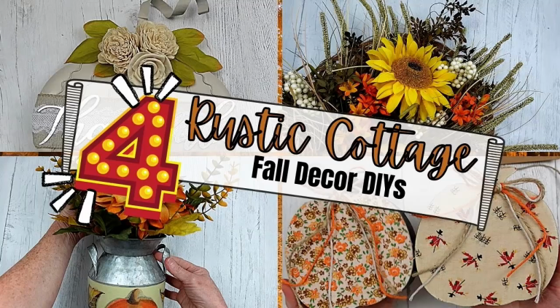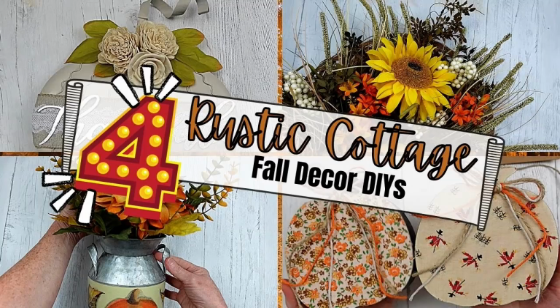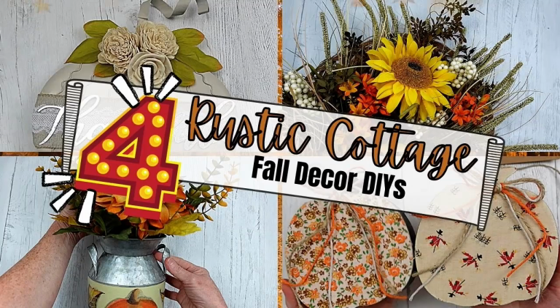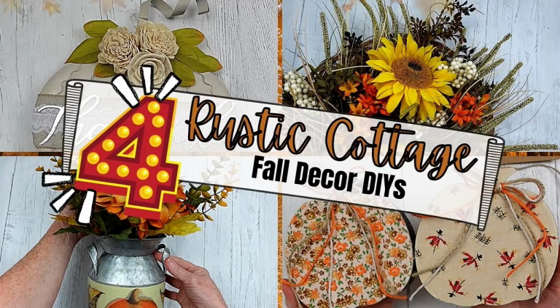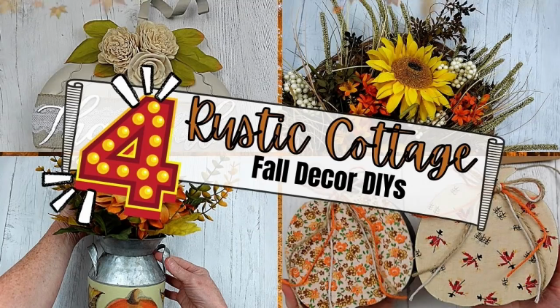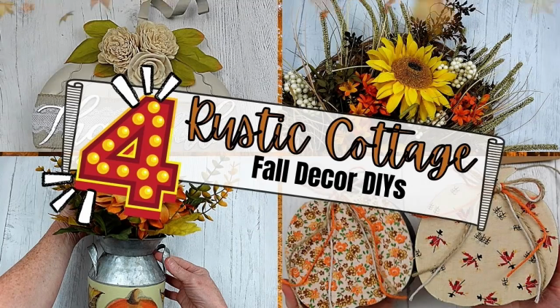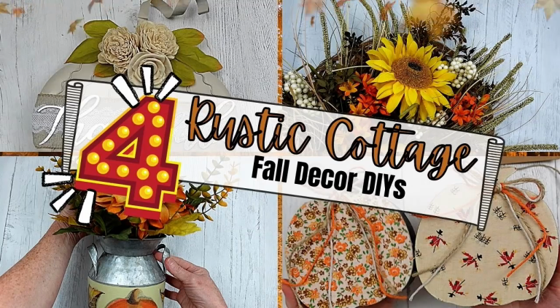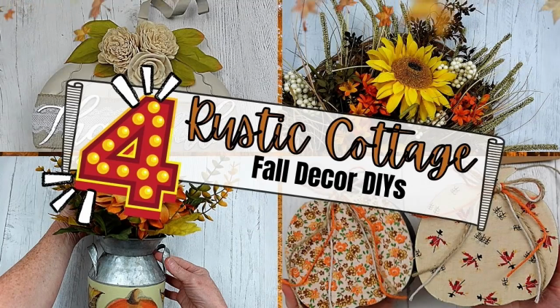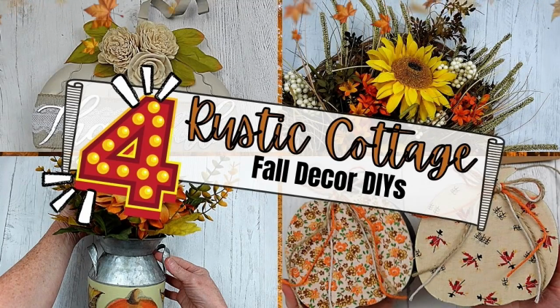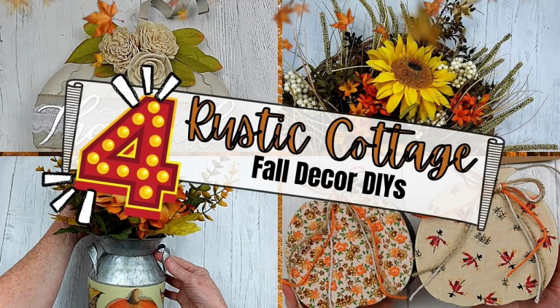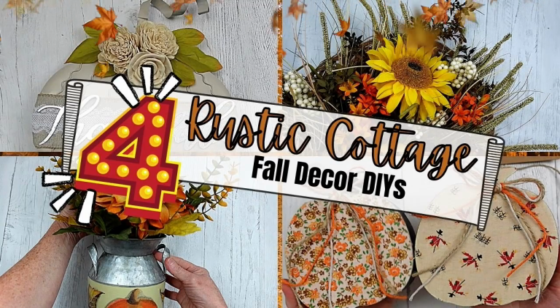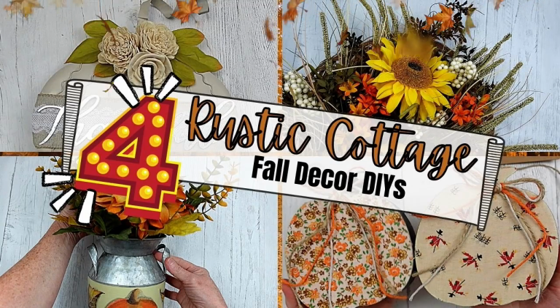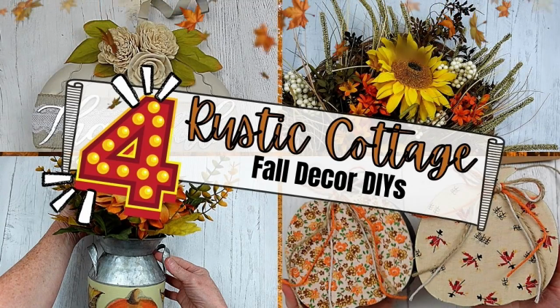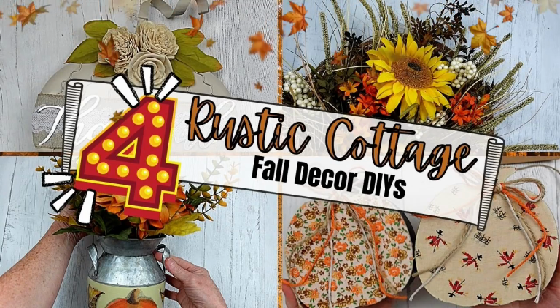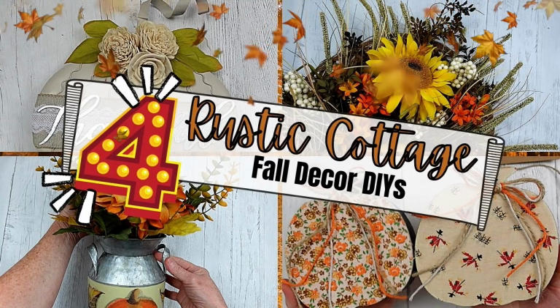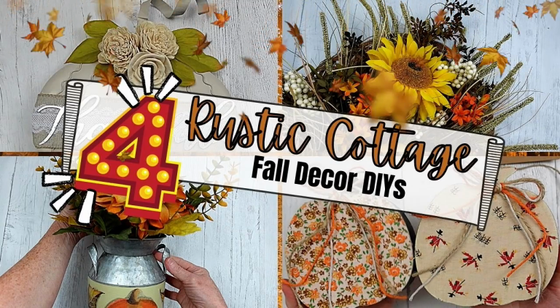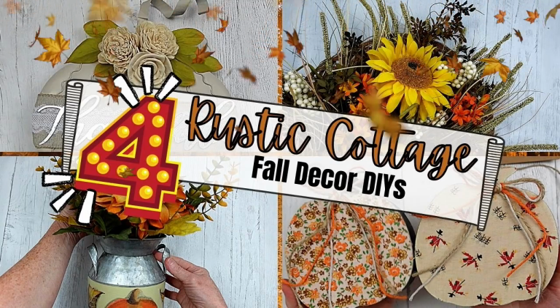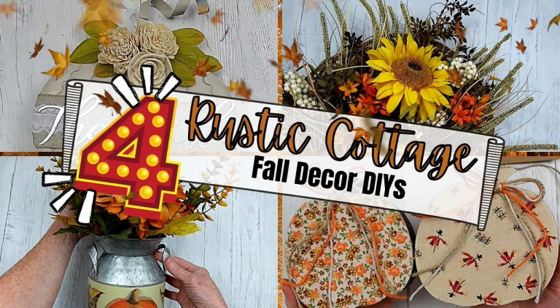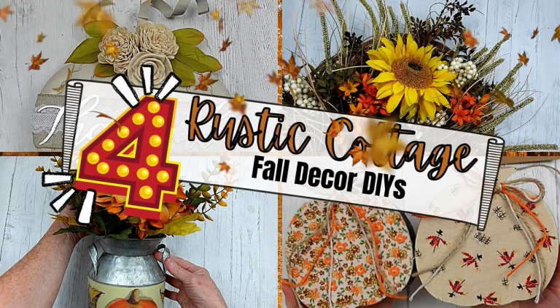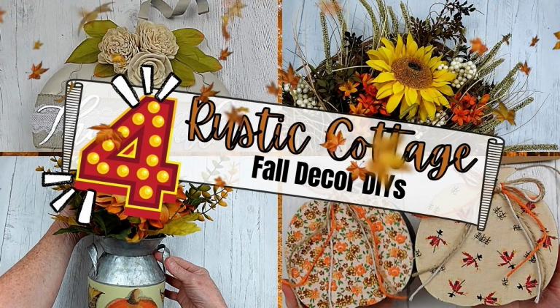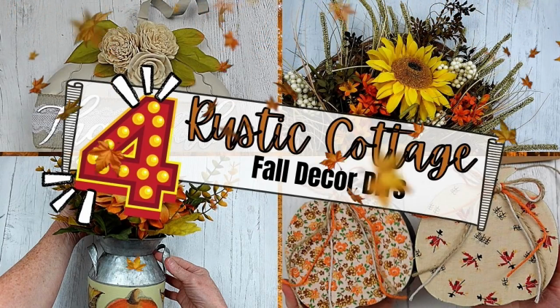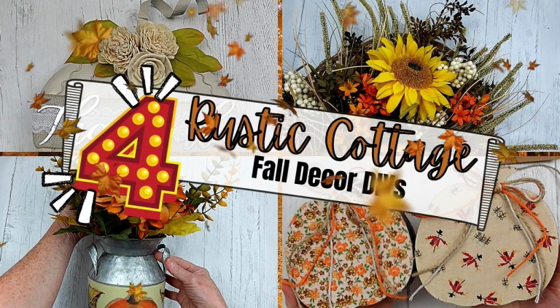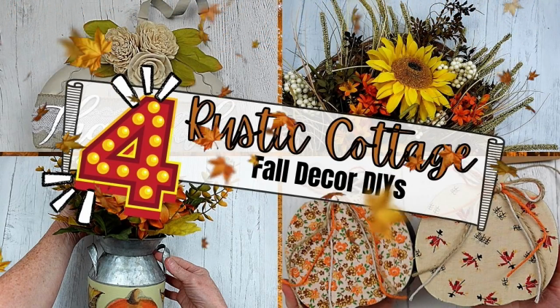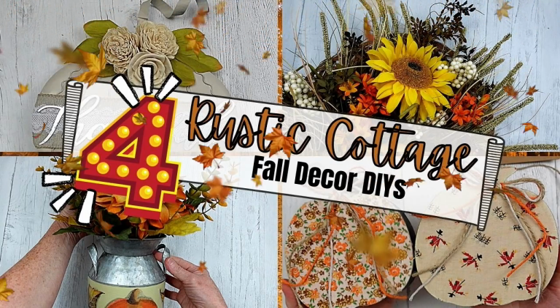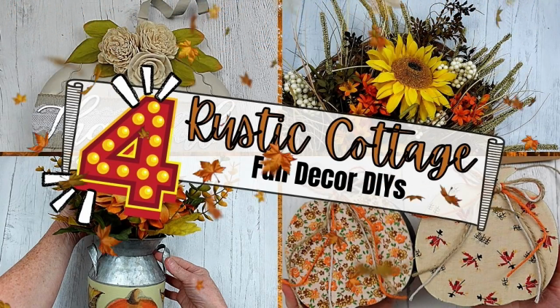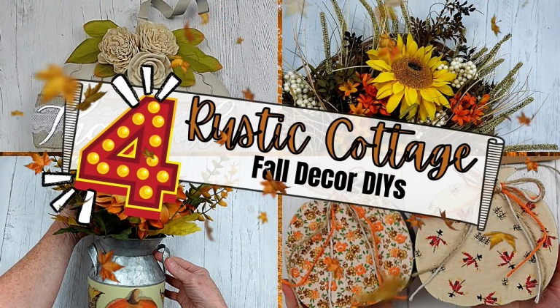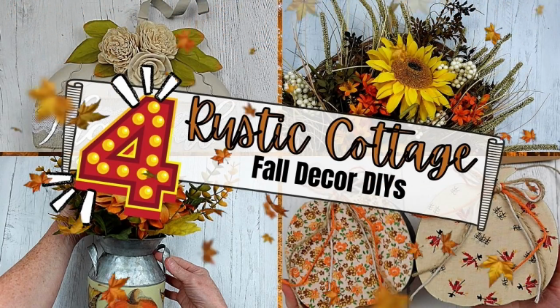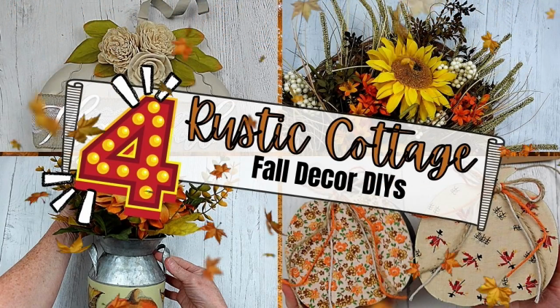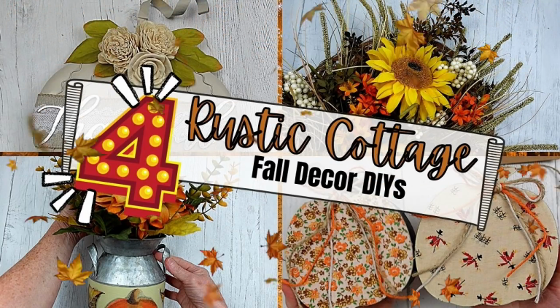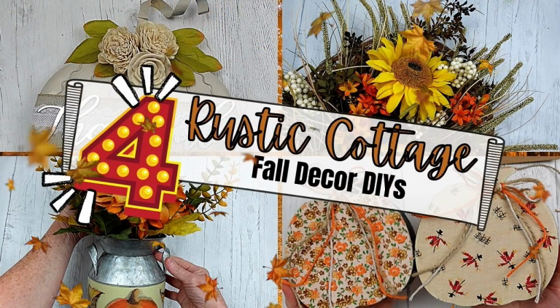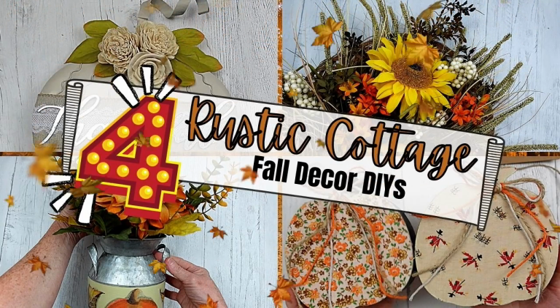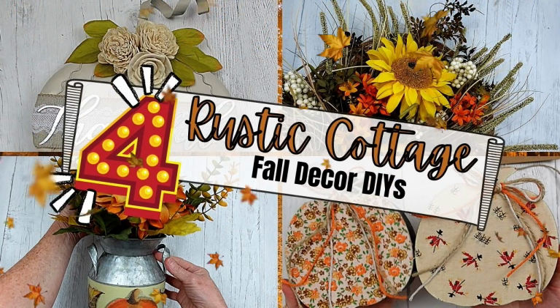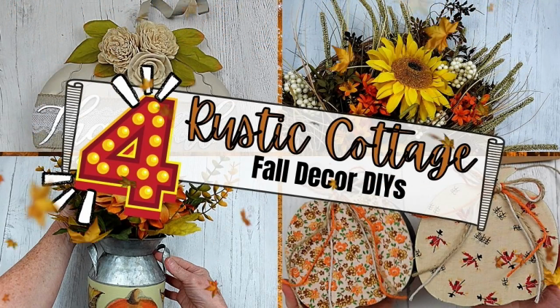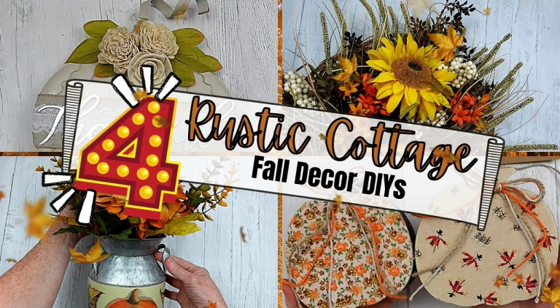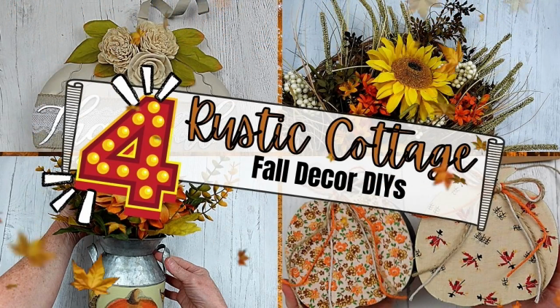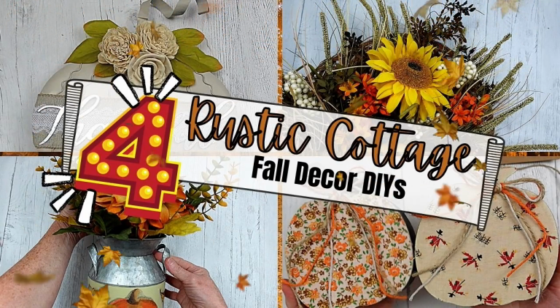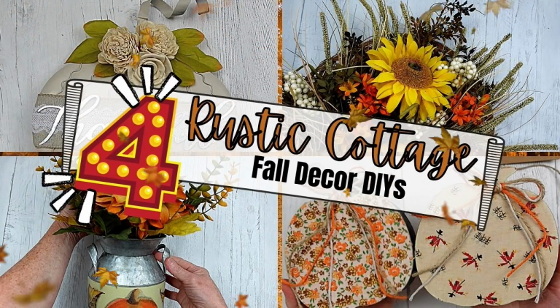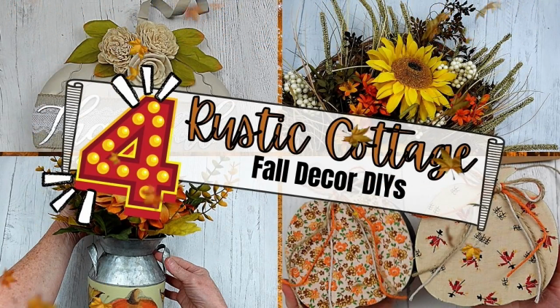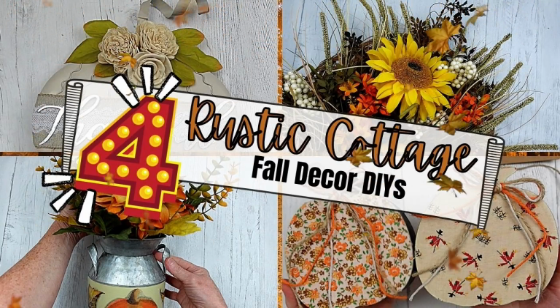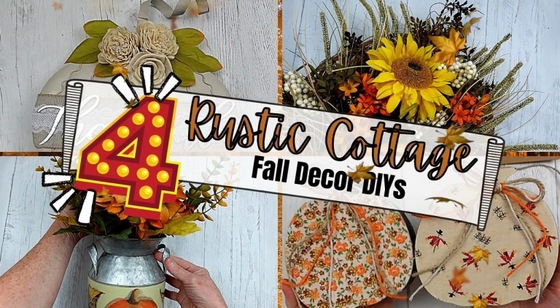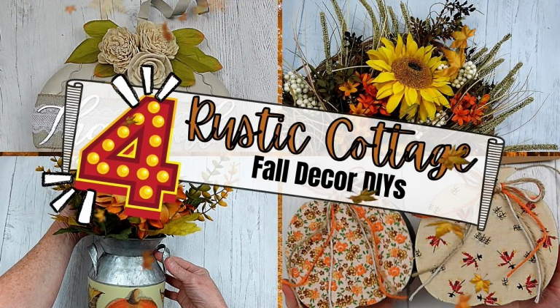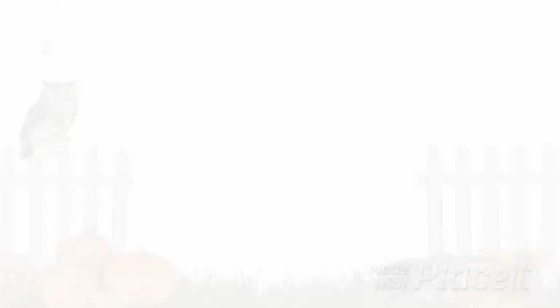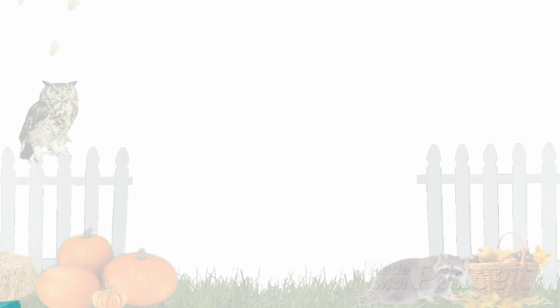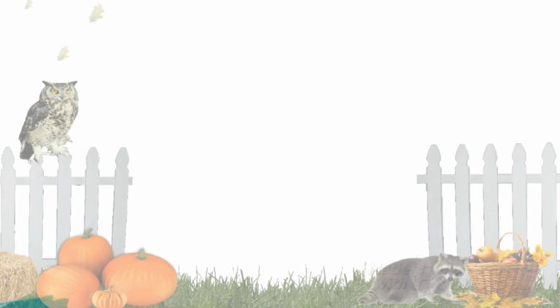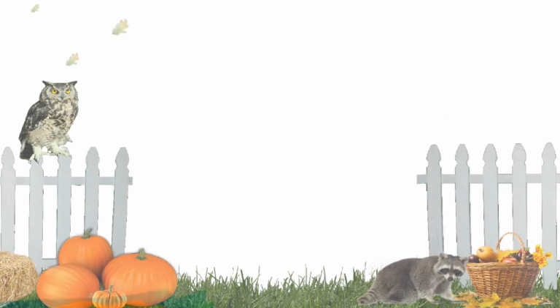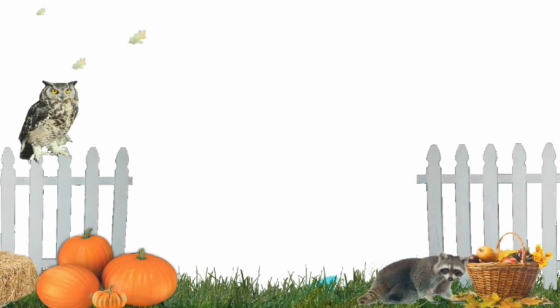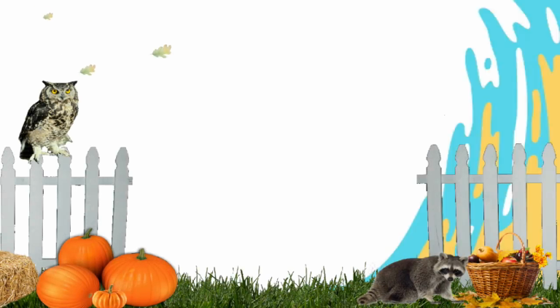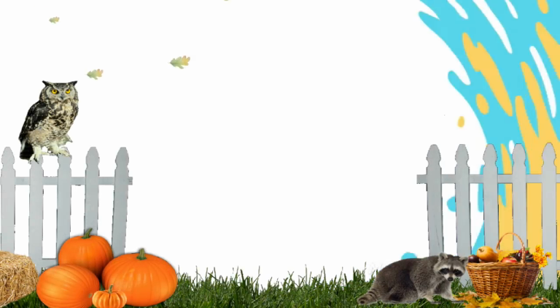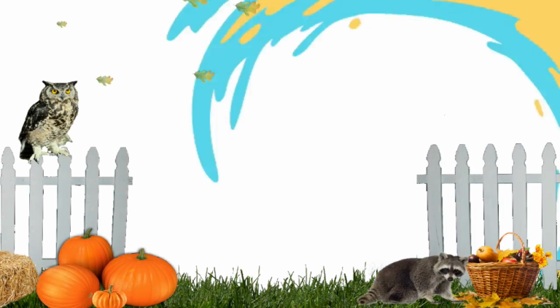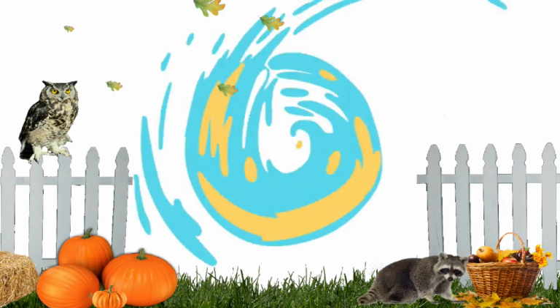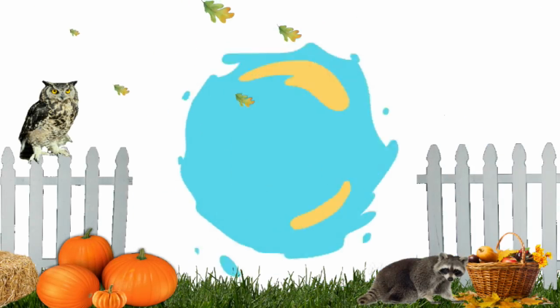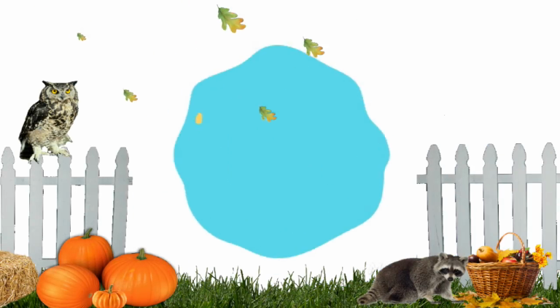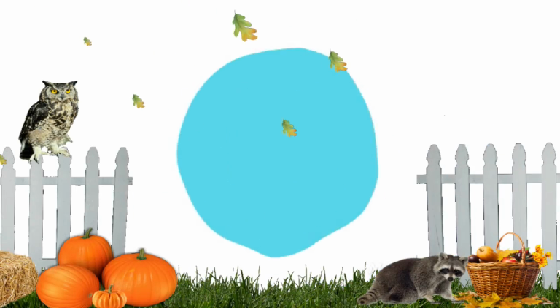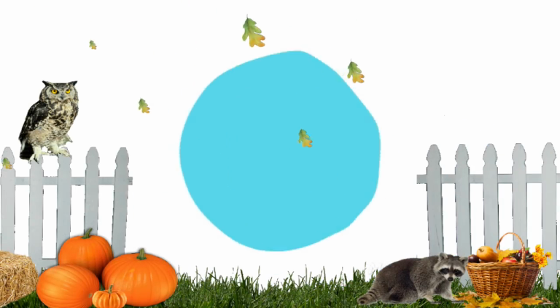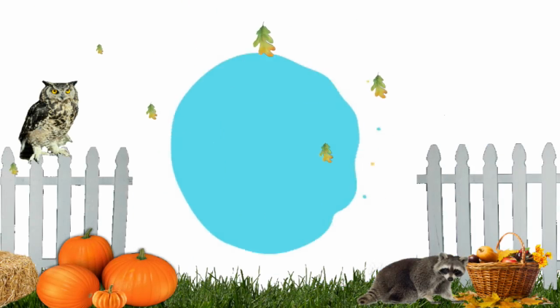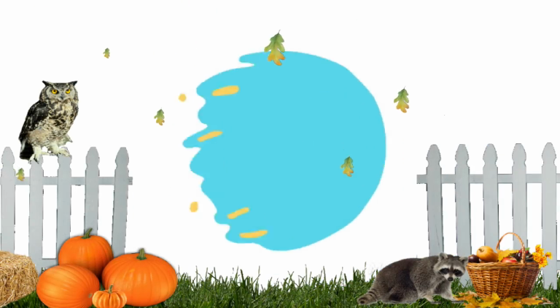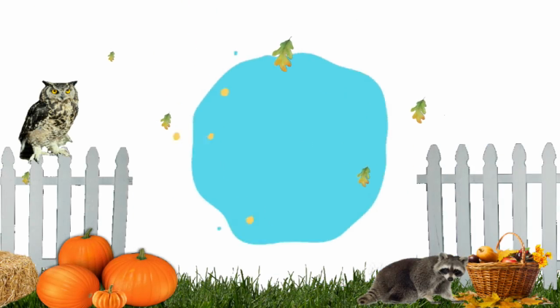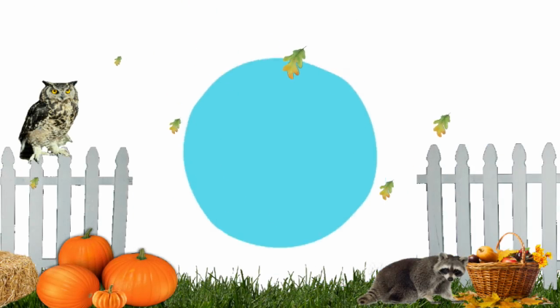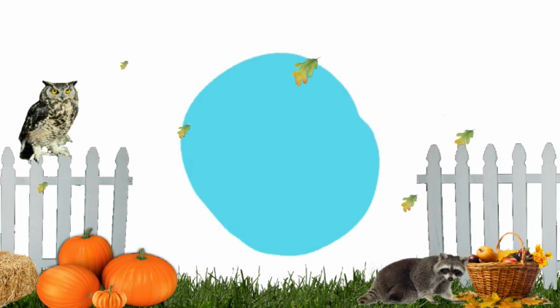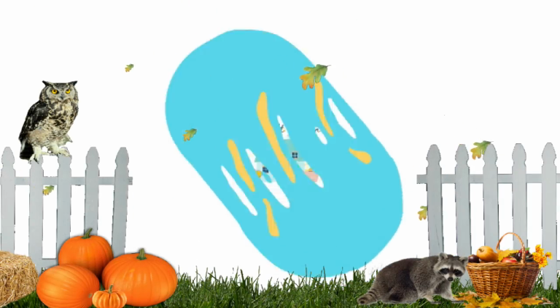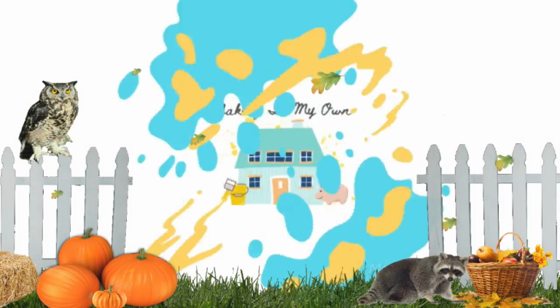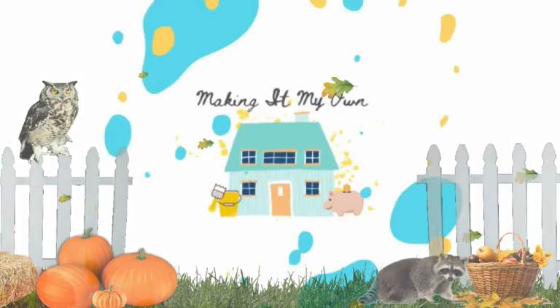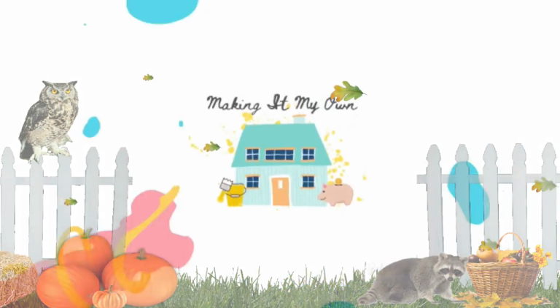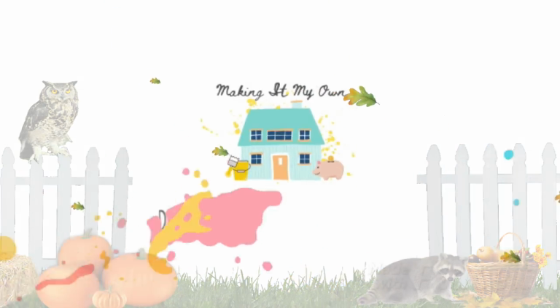Today I have four rustic cottage fall decor DIYs. Keep watching. I'm Brandy and this is Making It My Own.